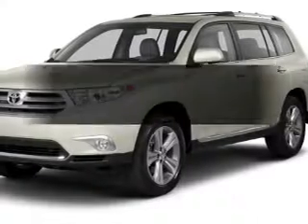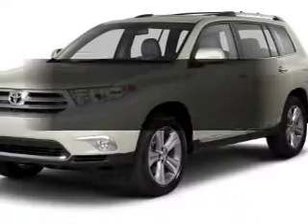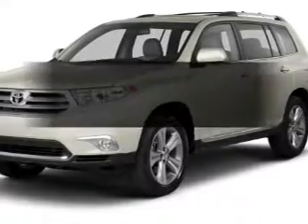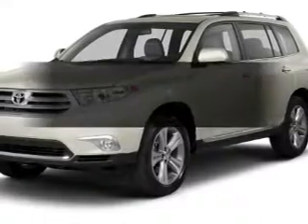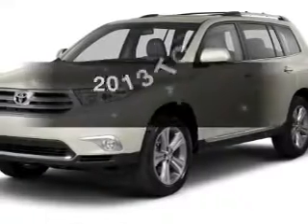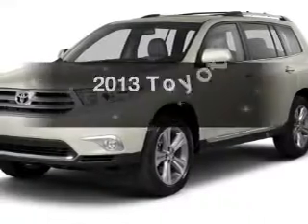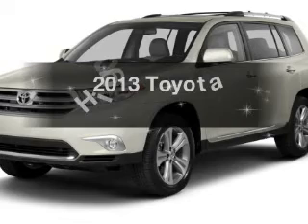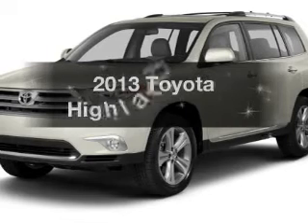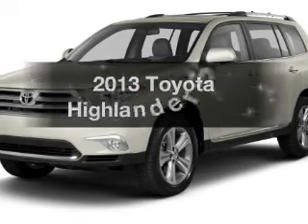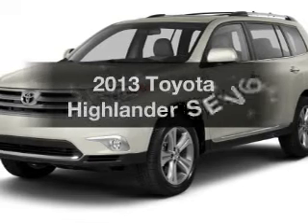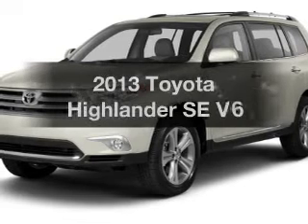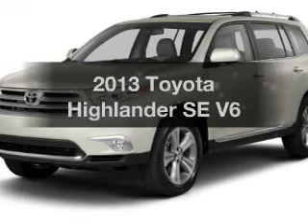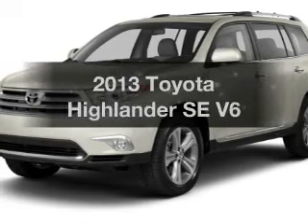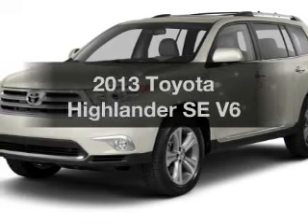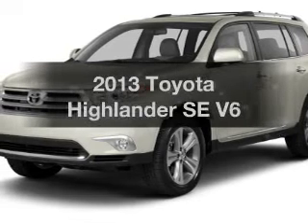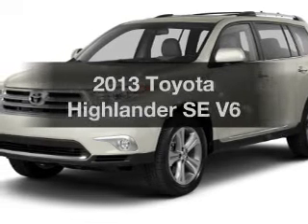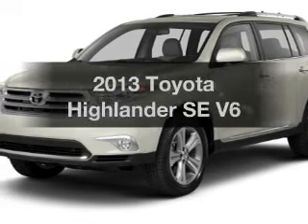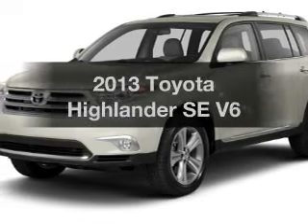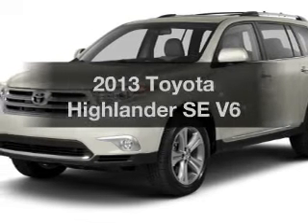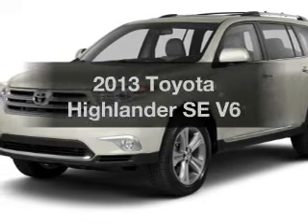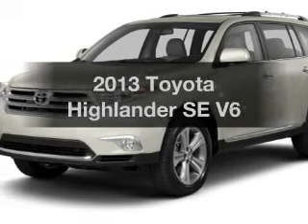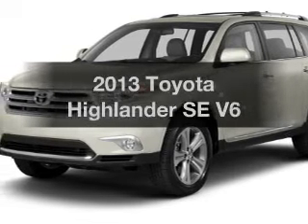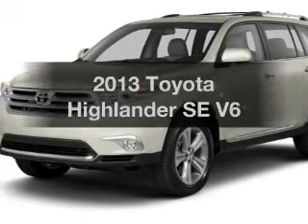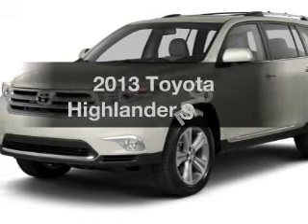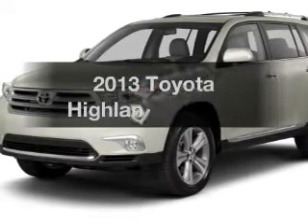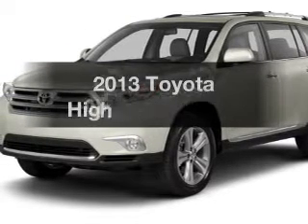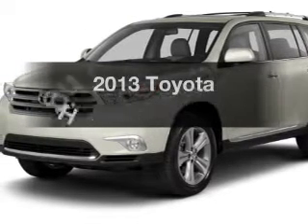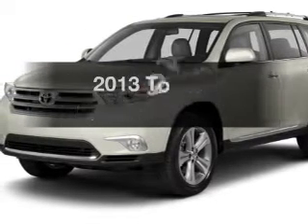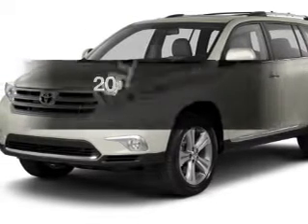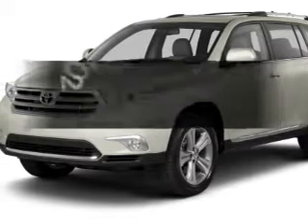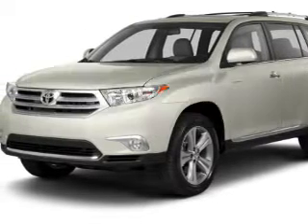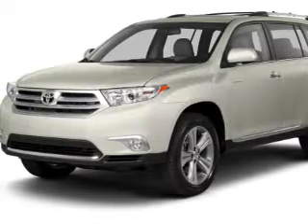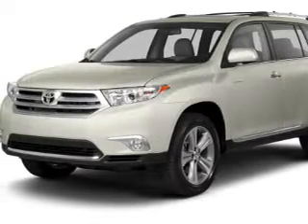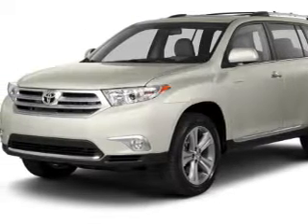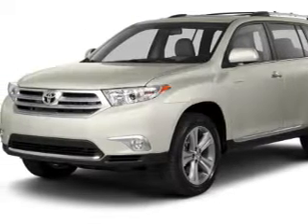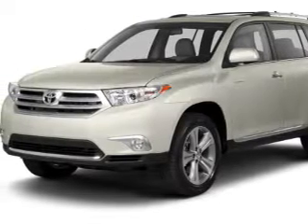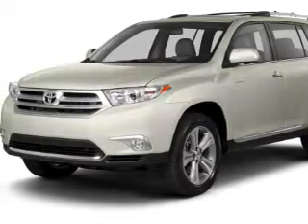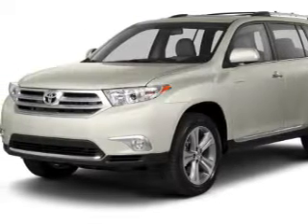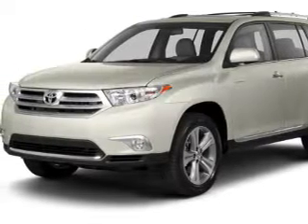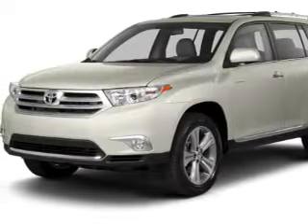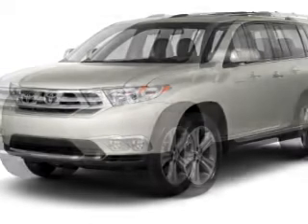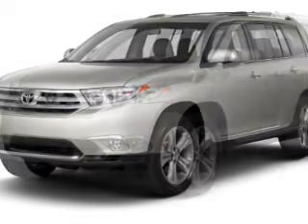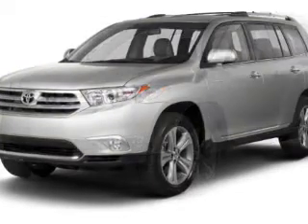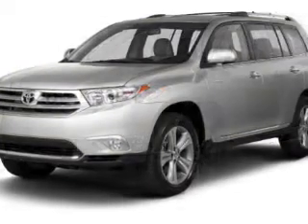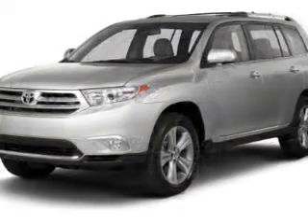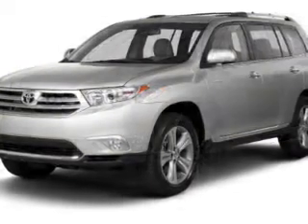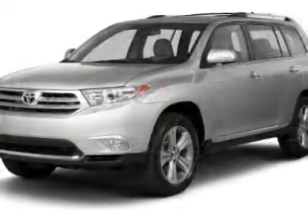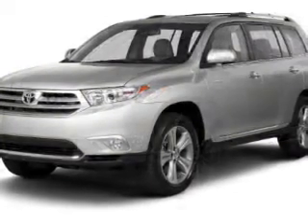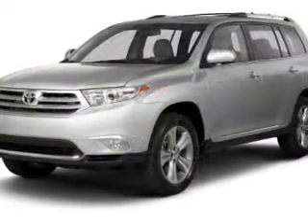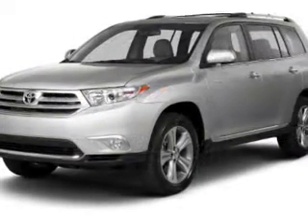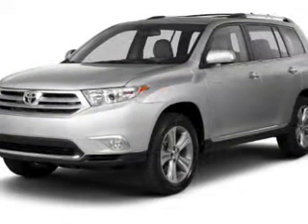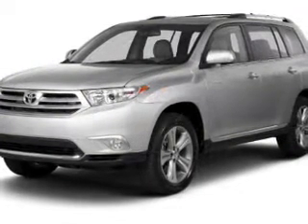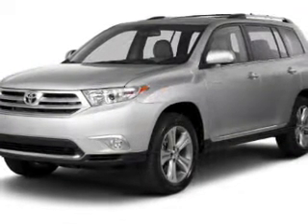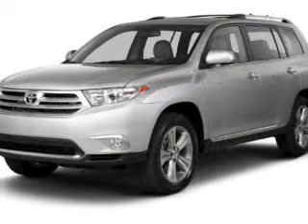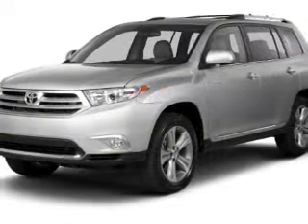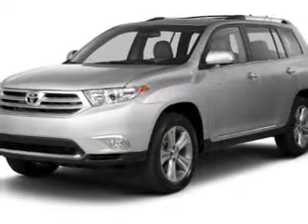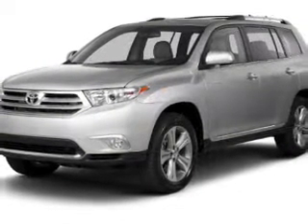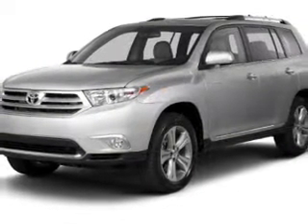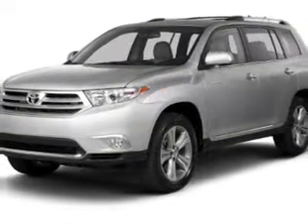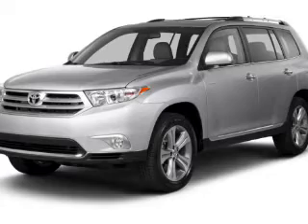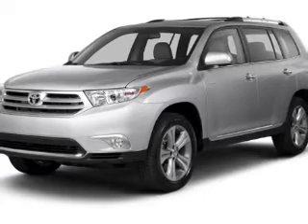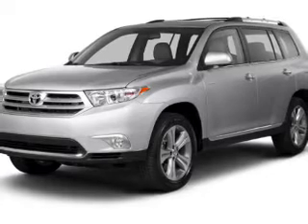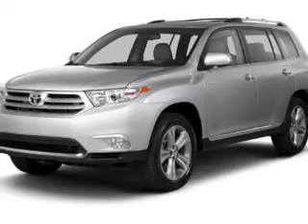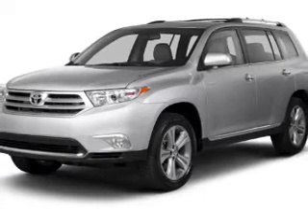Check out this 2013 Toyota Highlander. Travel the roads in style and comfort in this great vehicle.